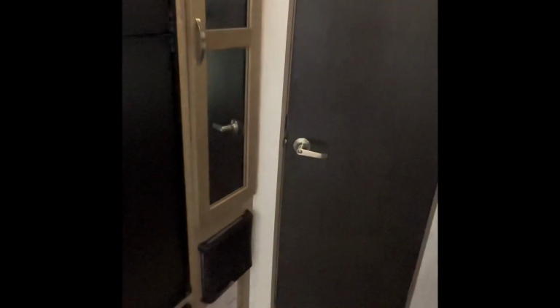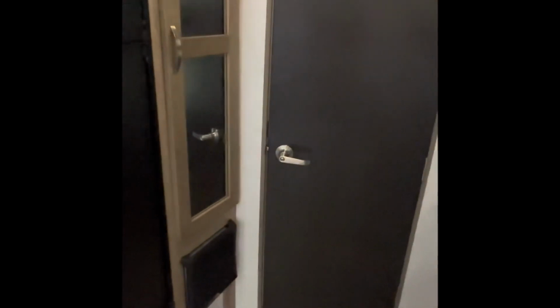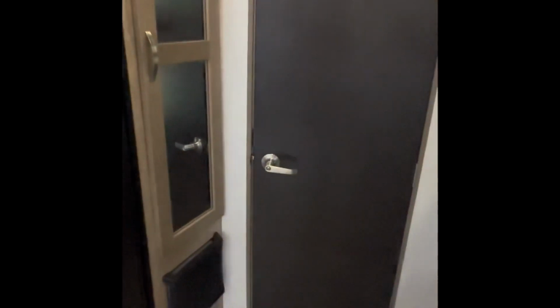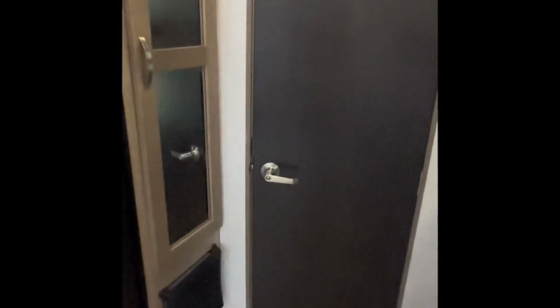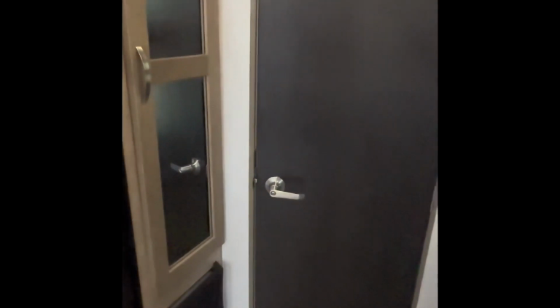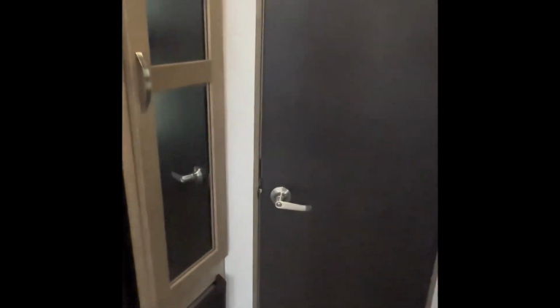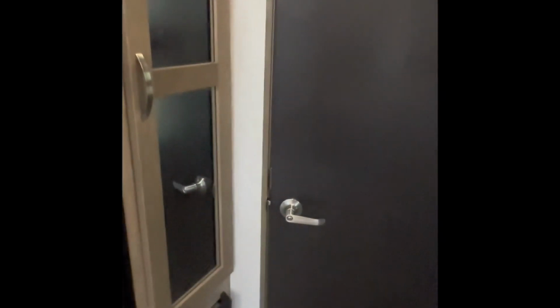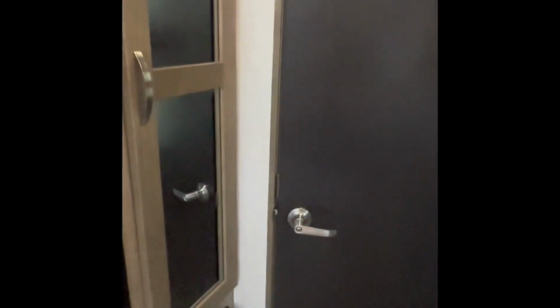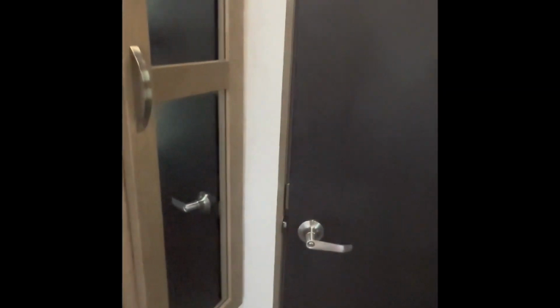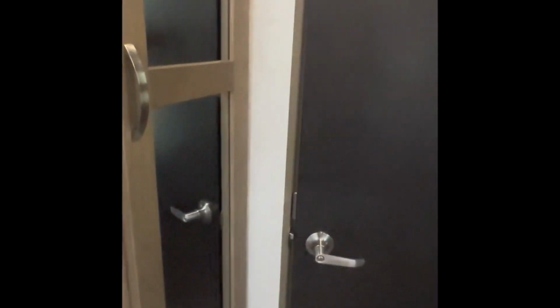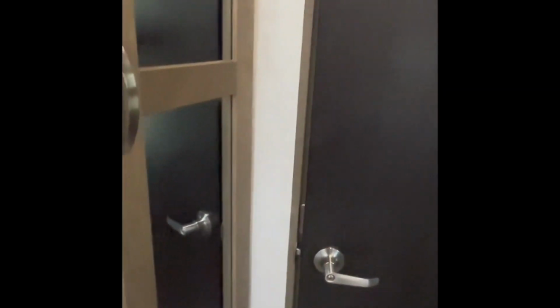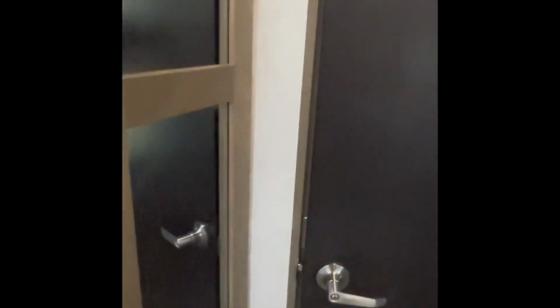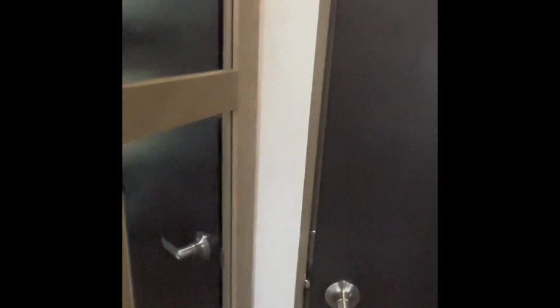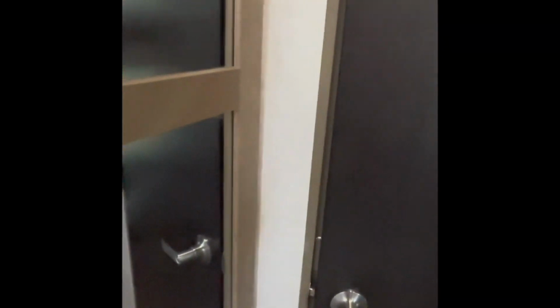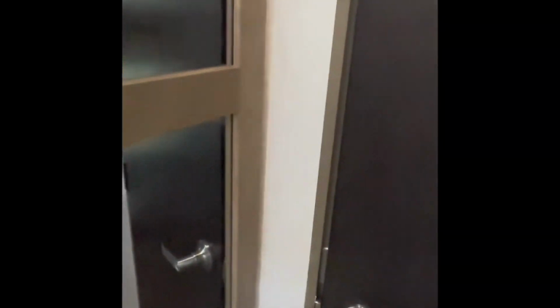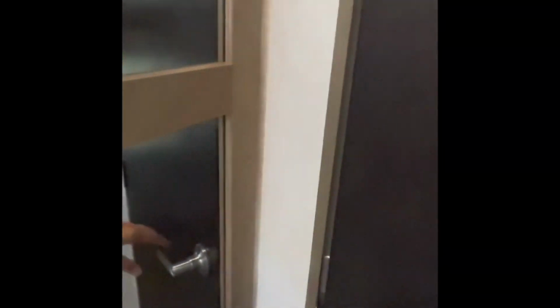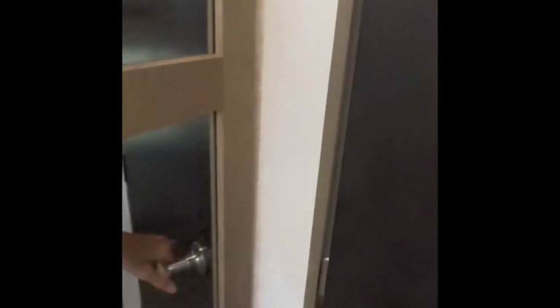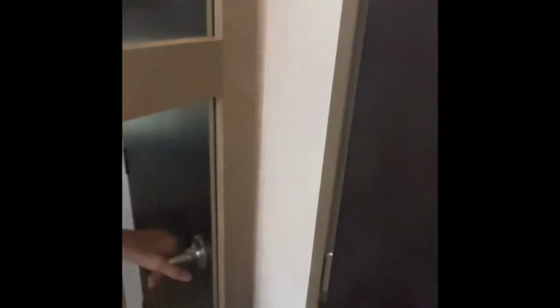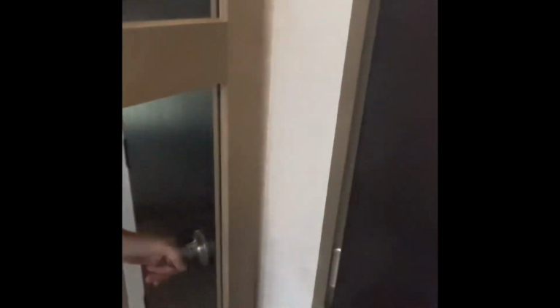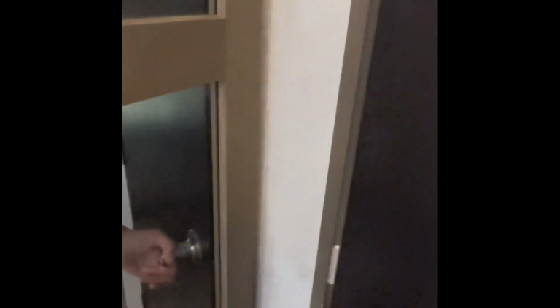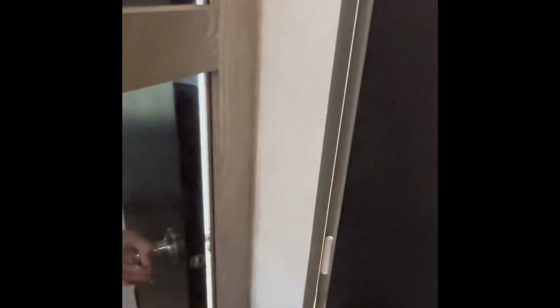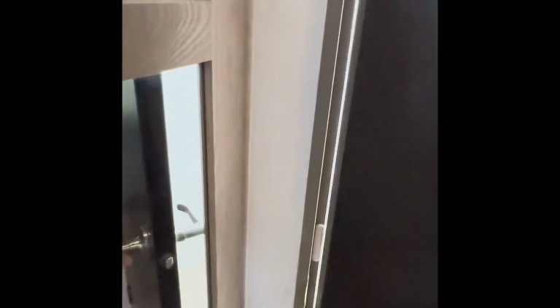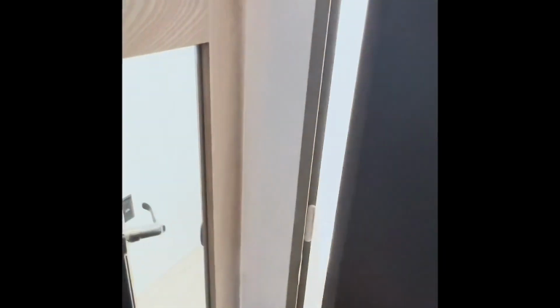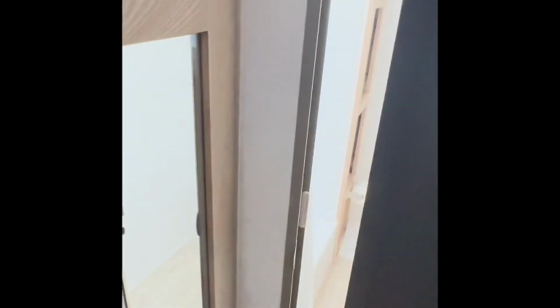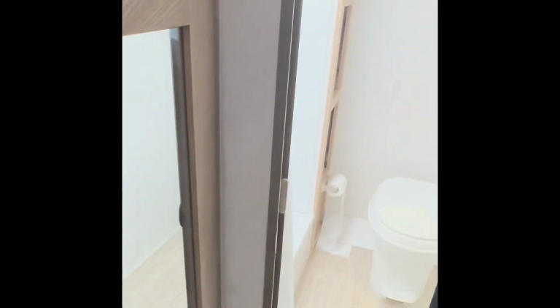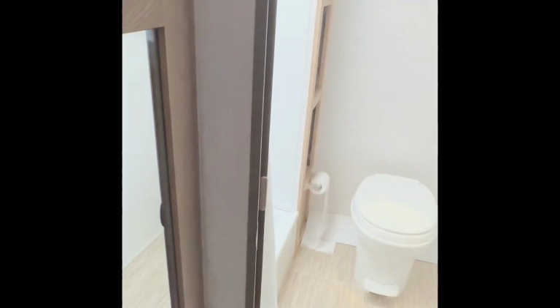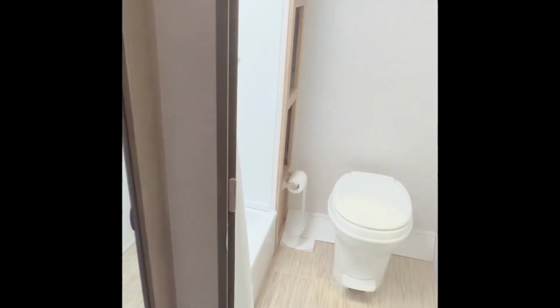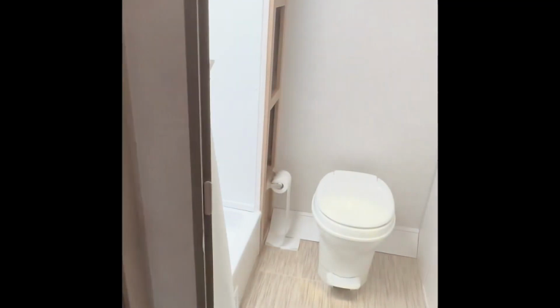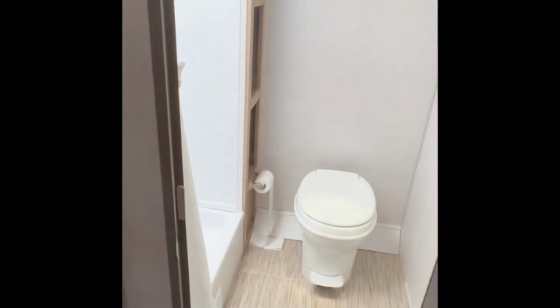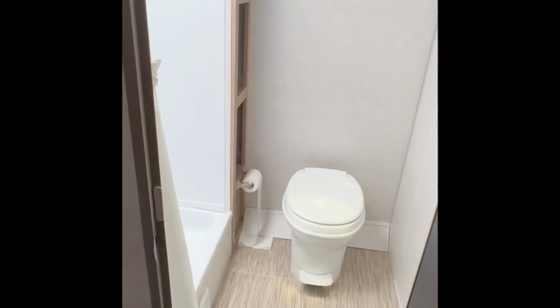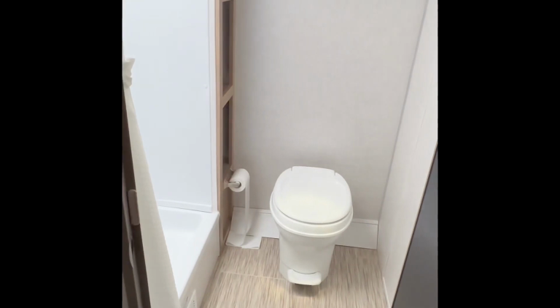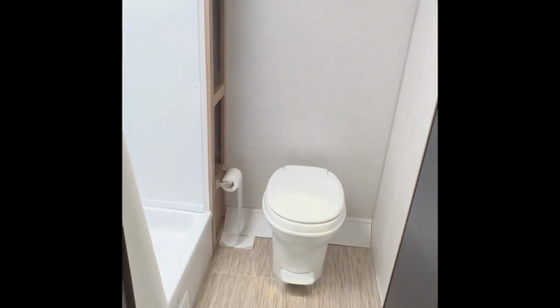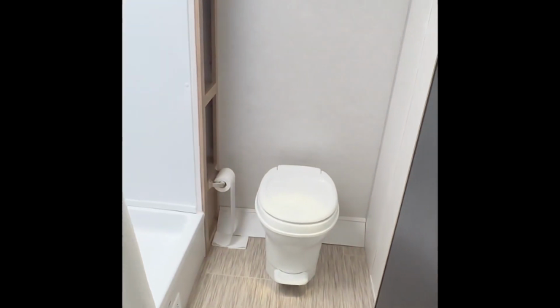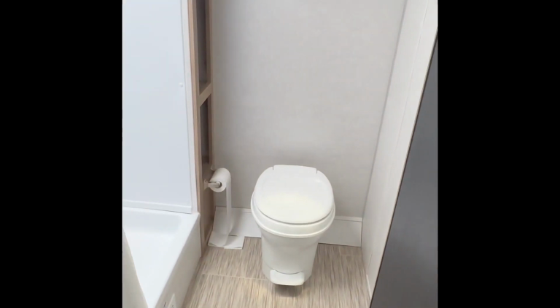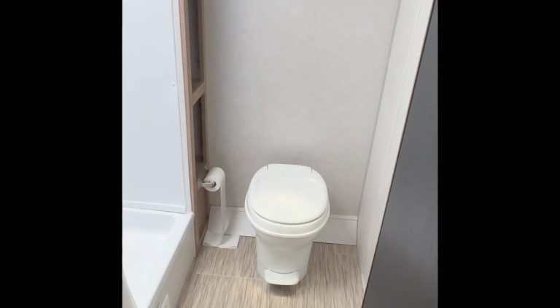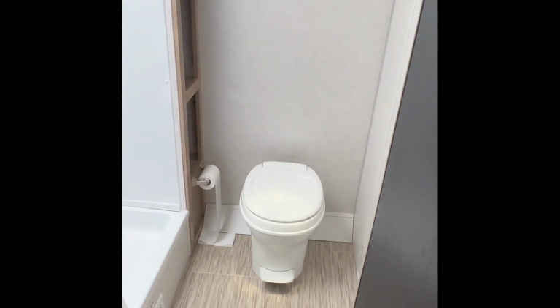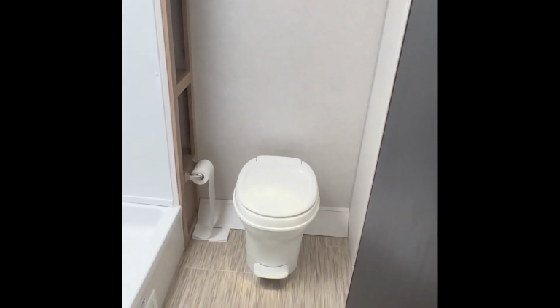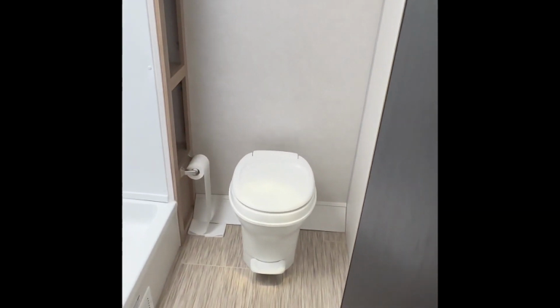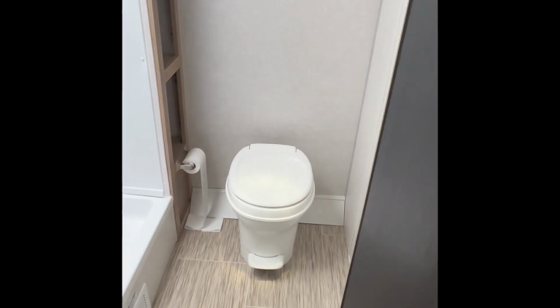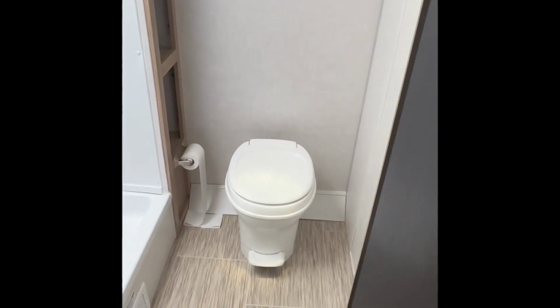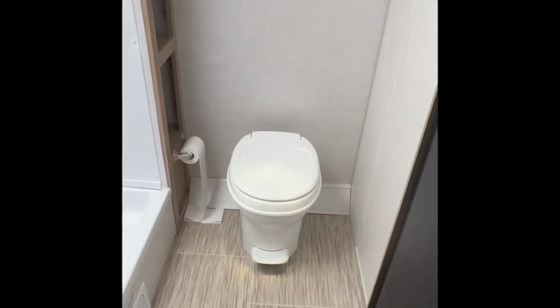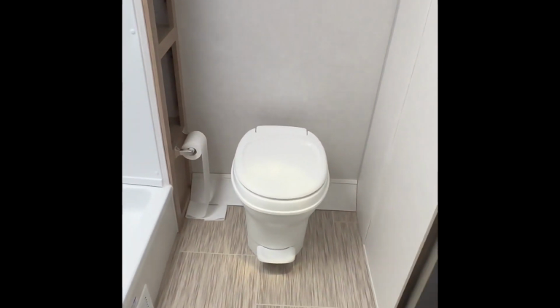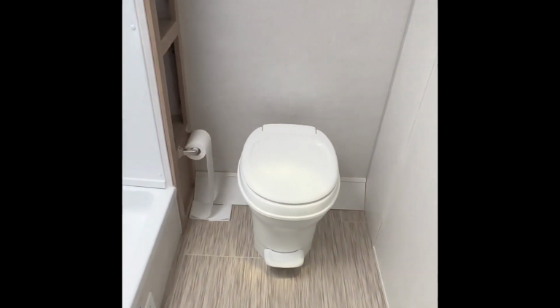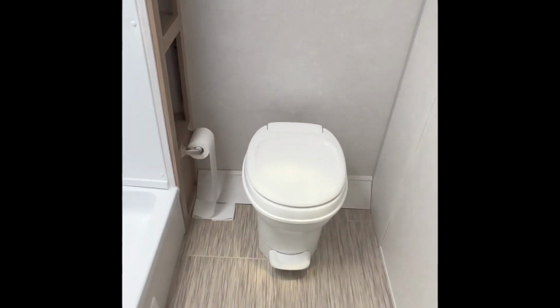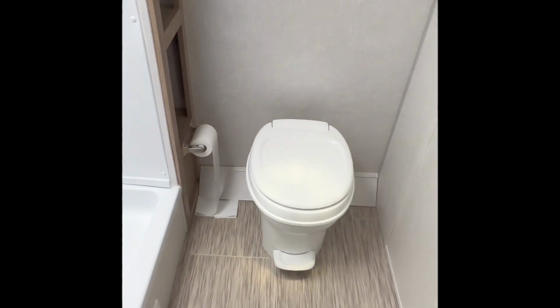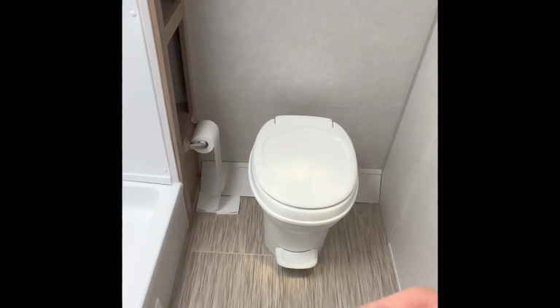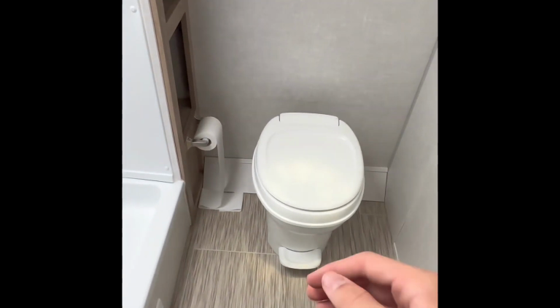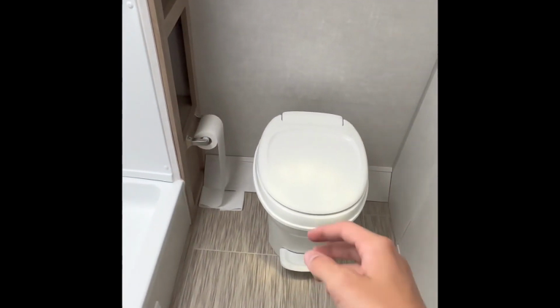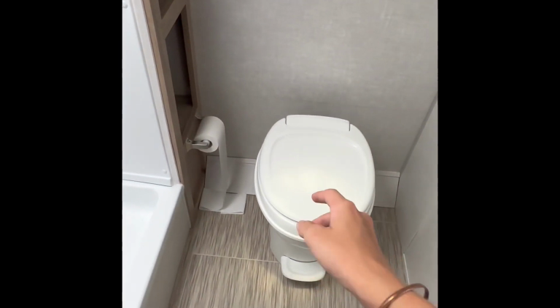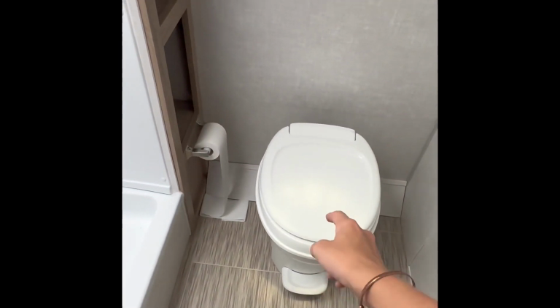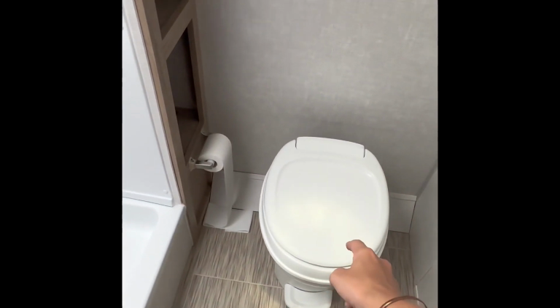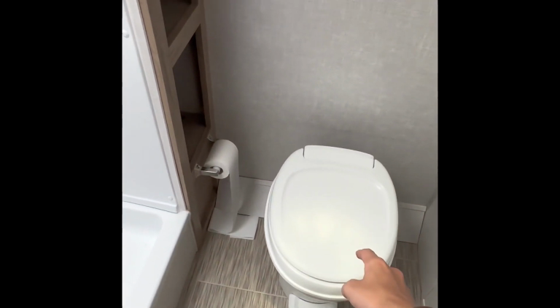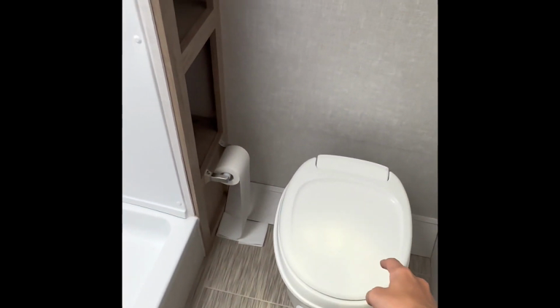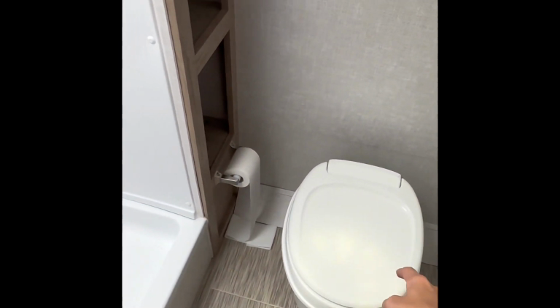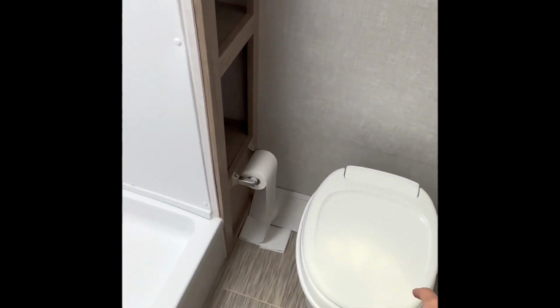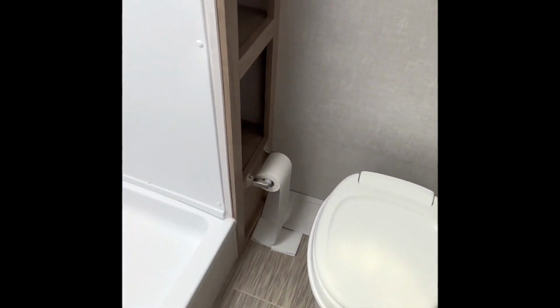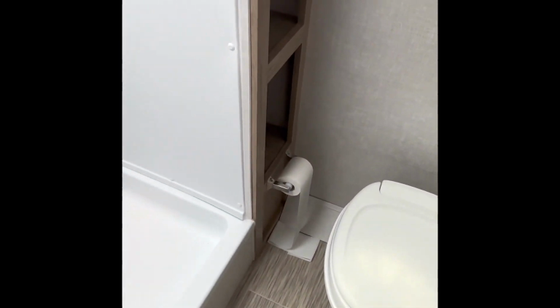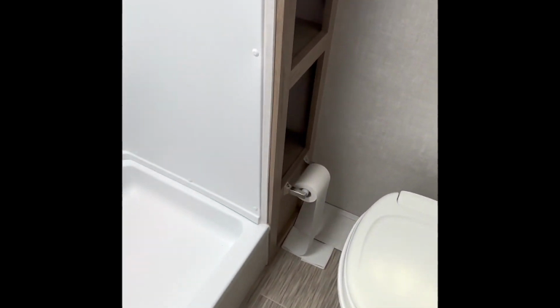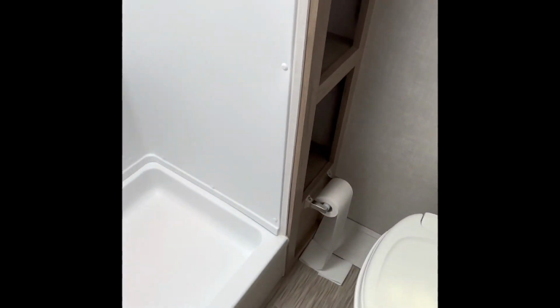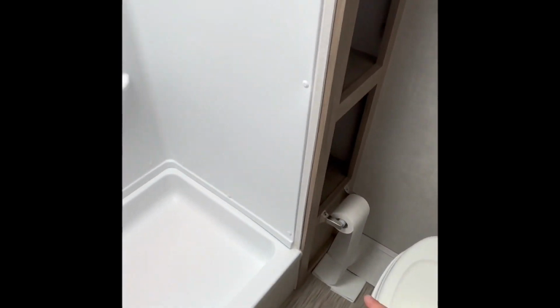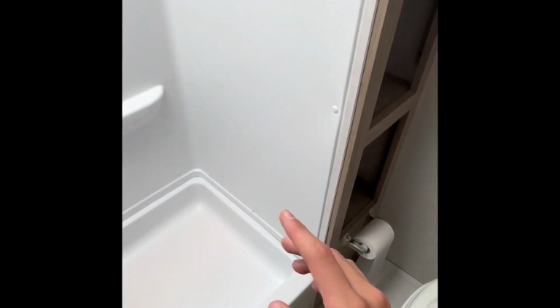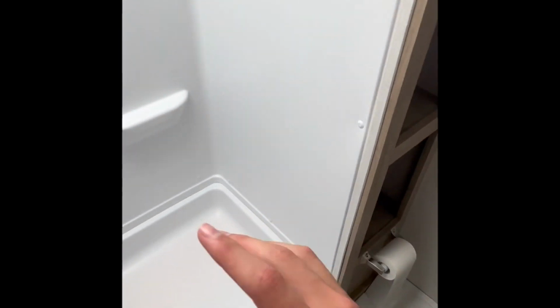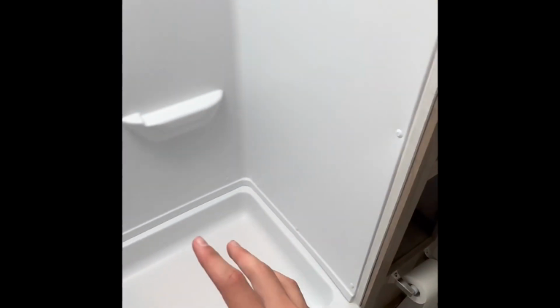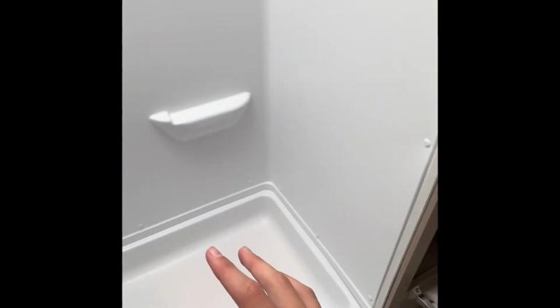Now I'll walk you guys into the bathroom here. Here's your toilet and your shower.